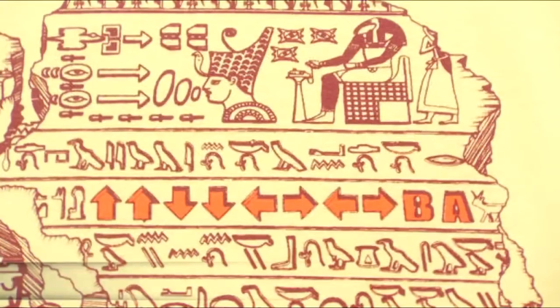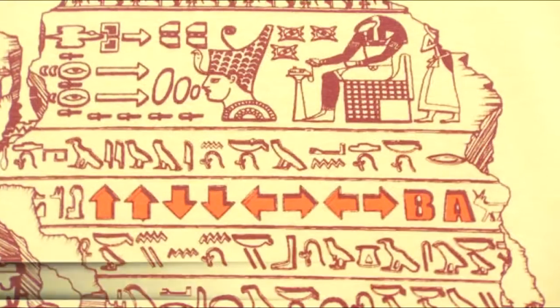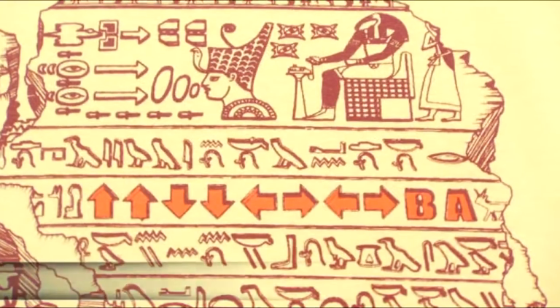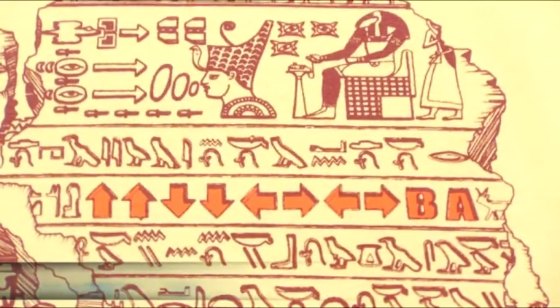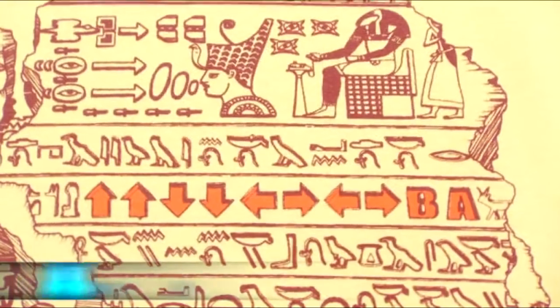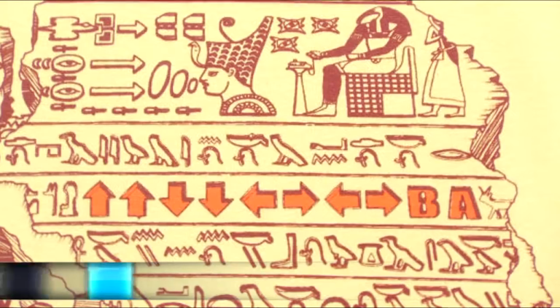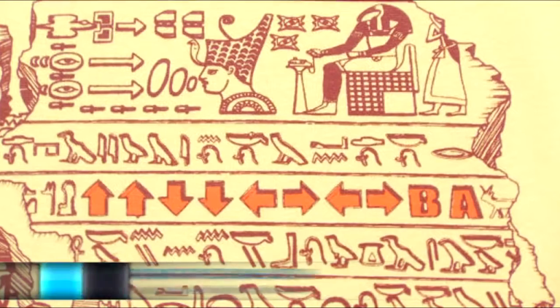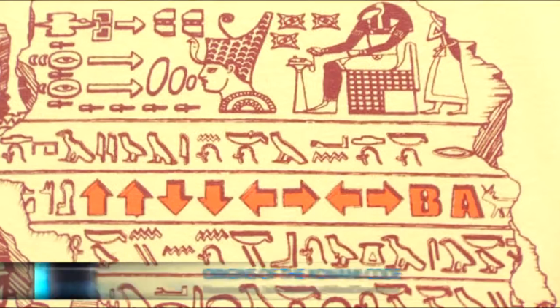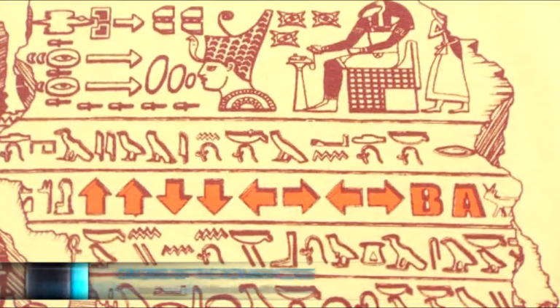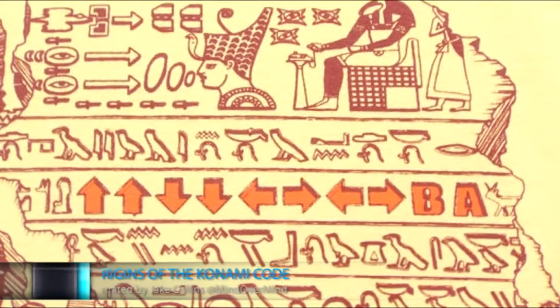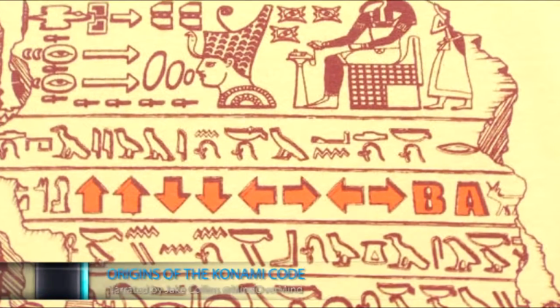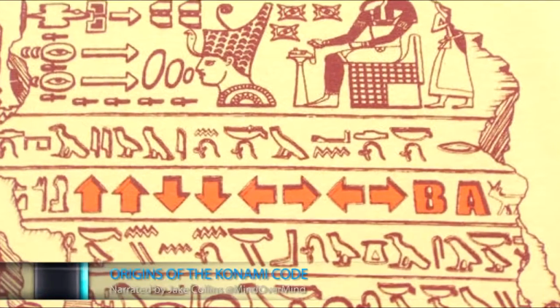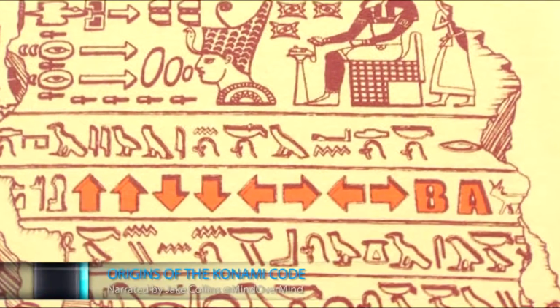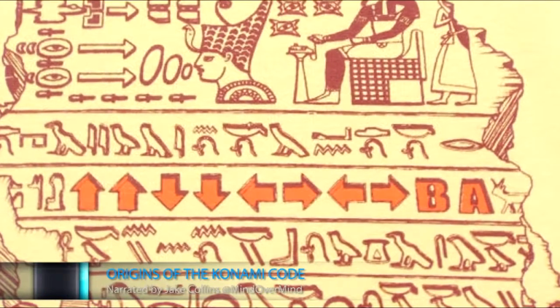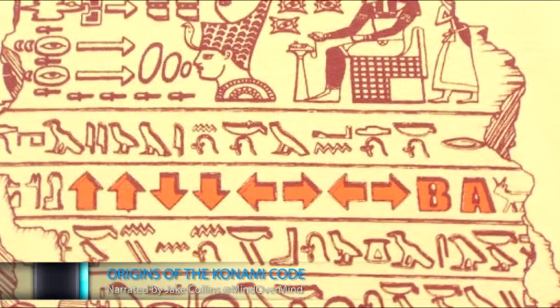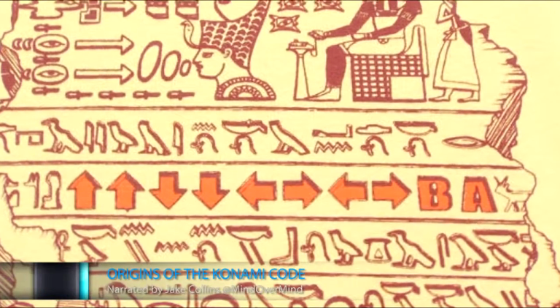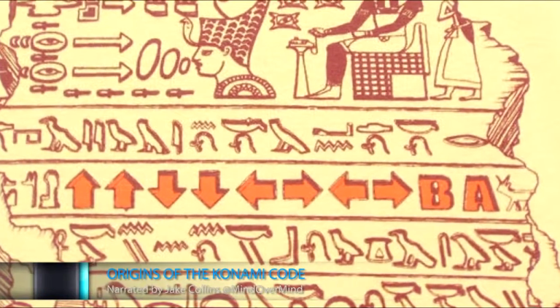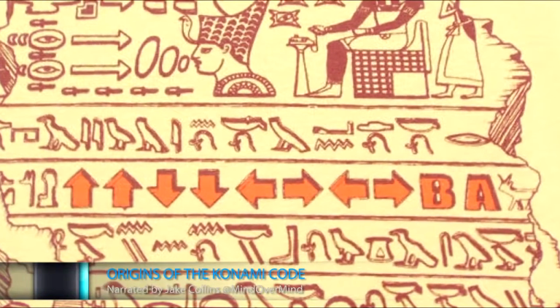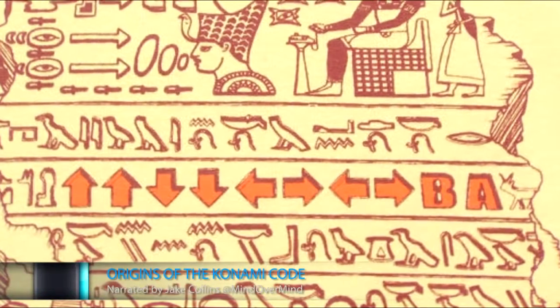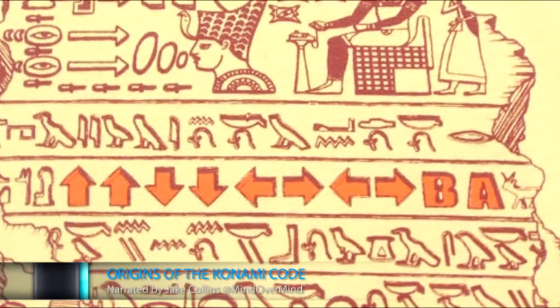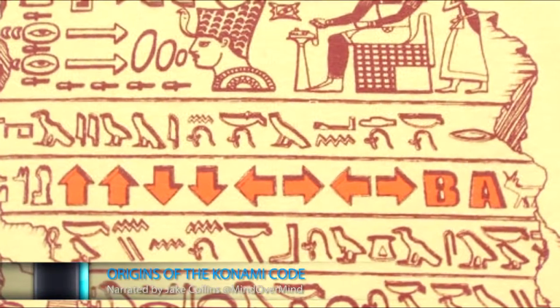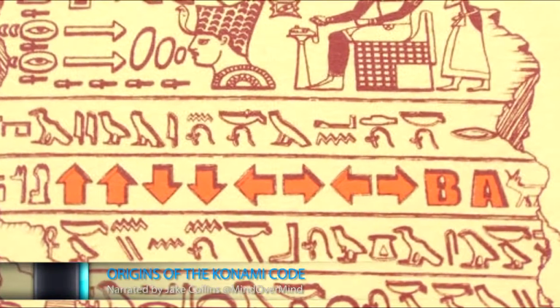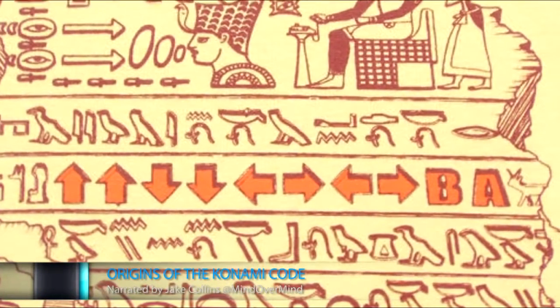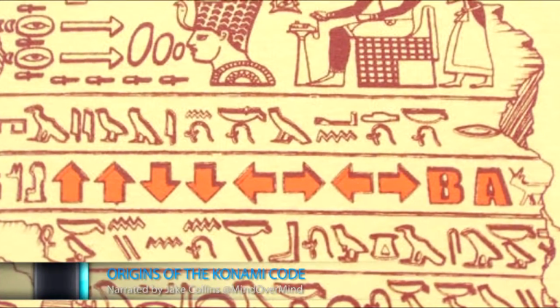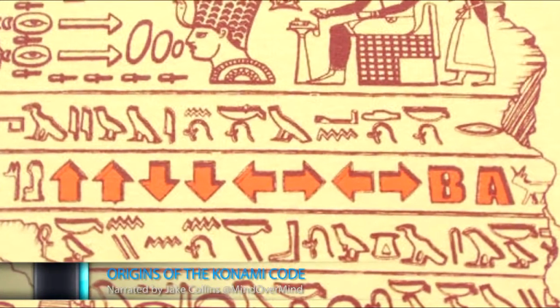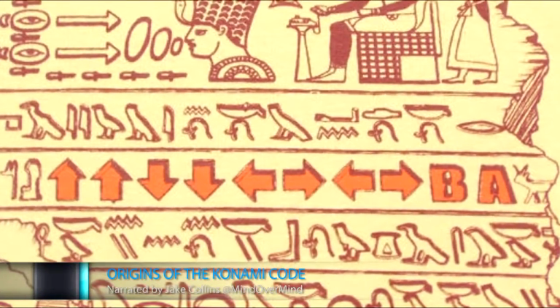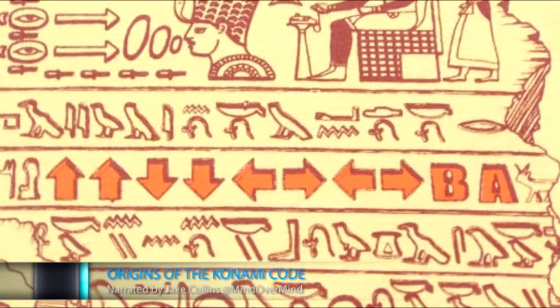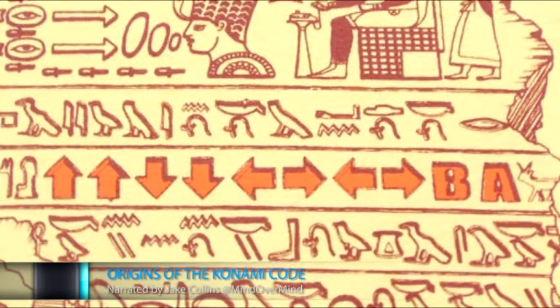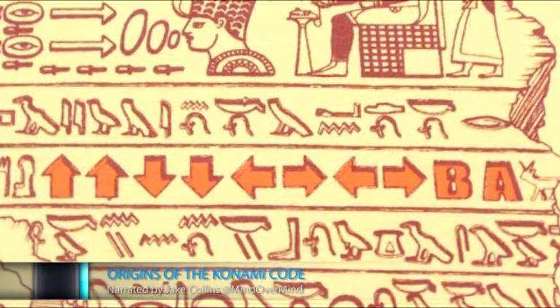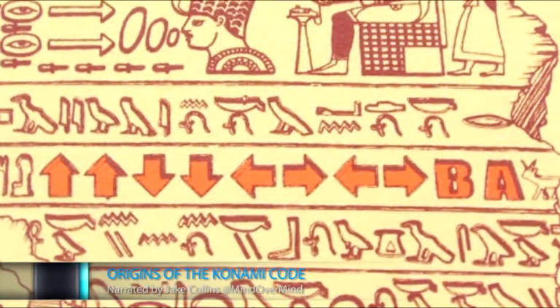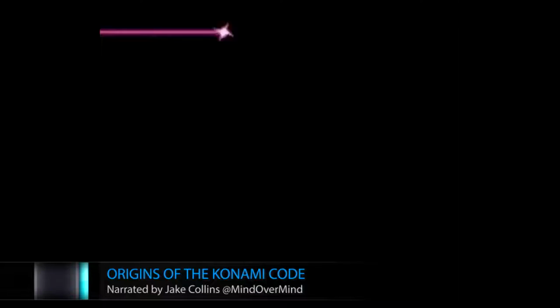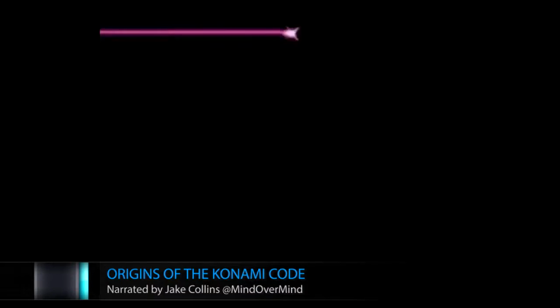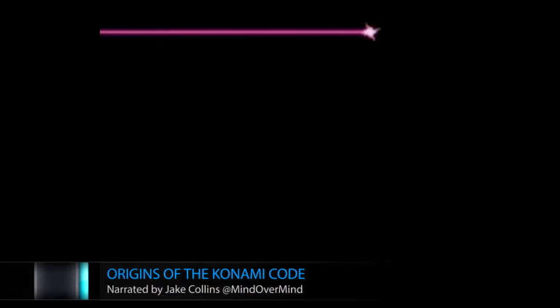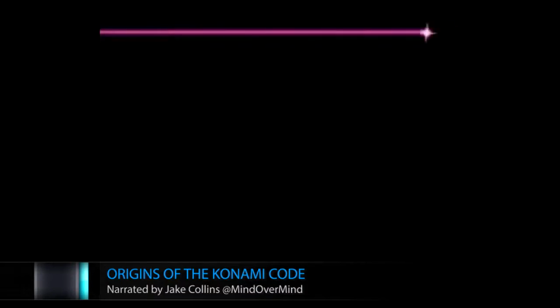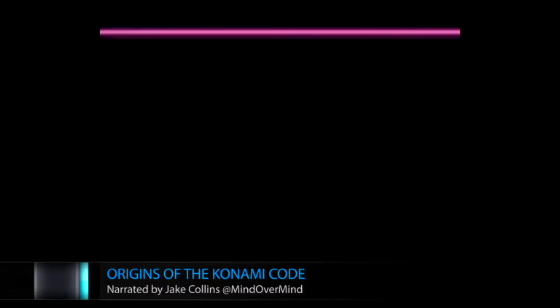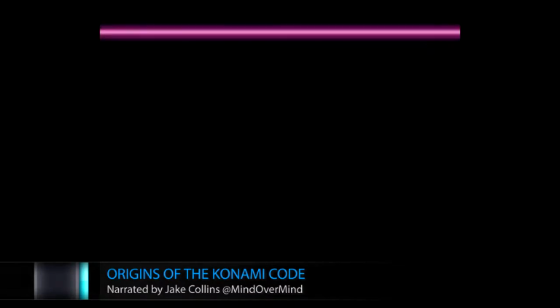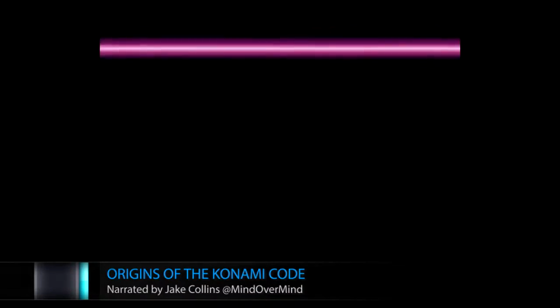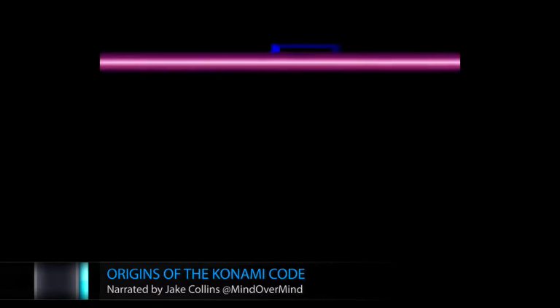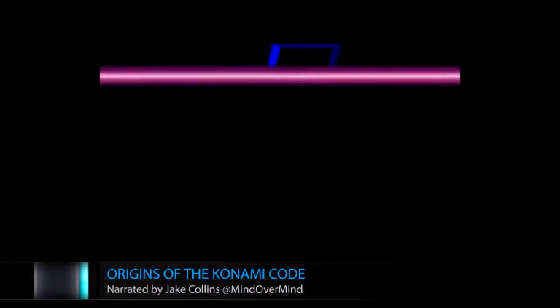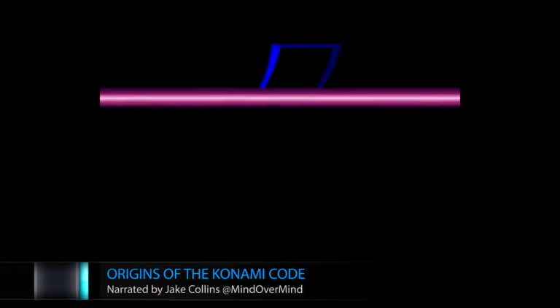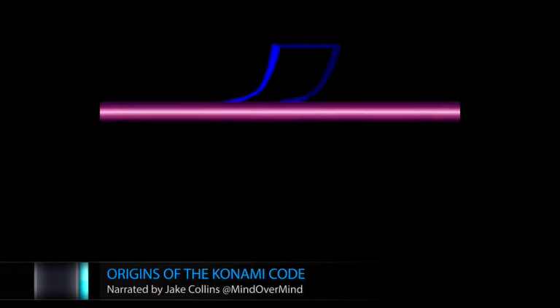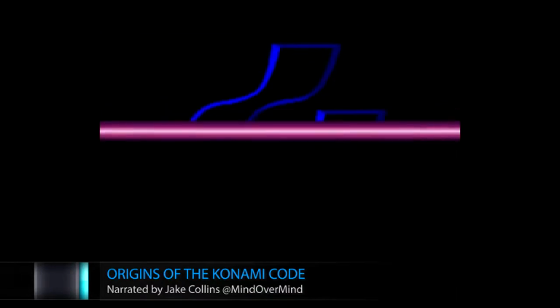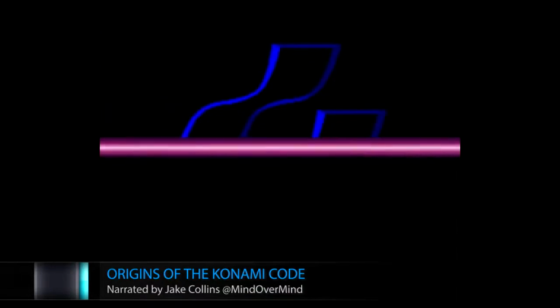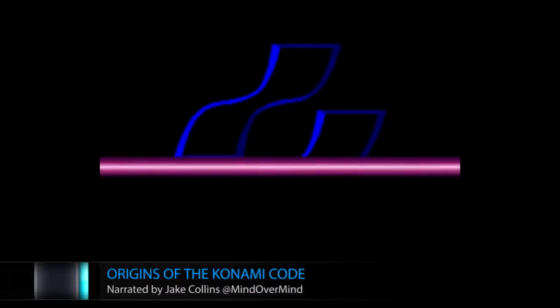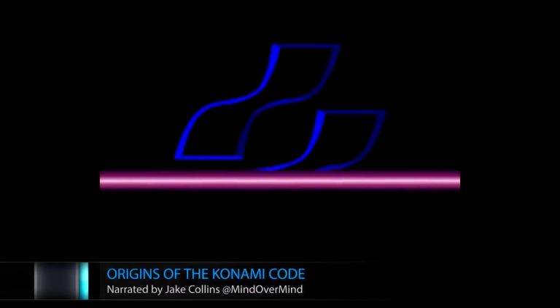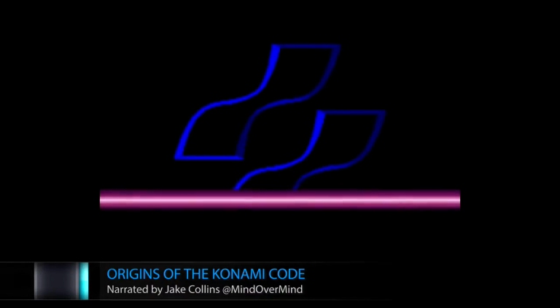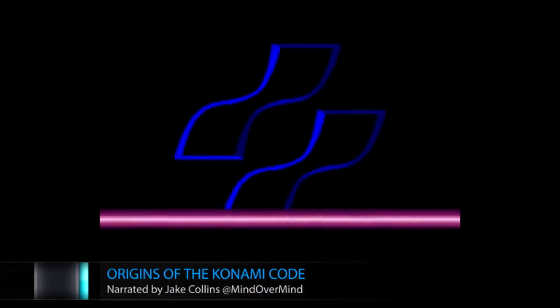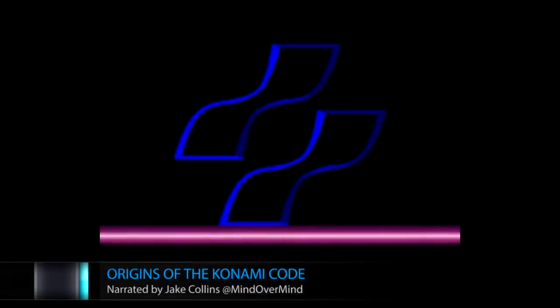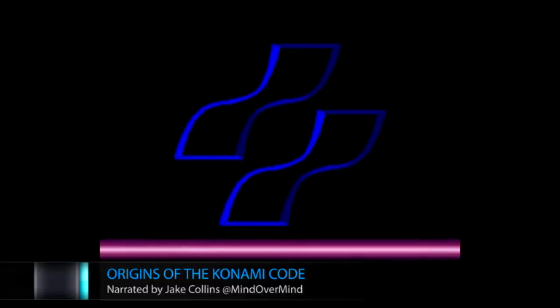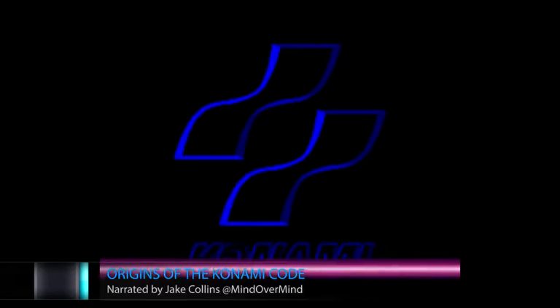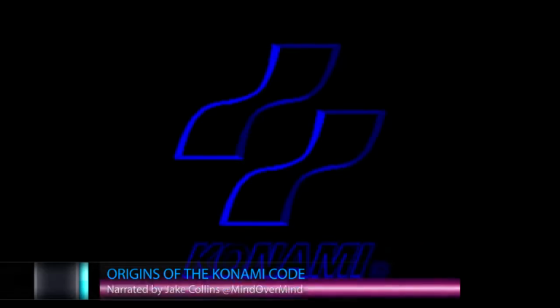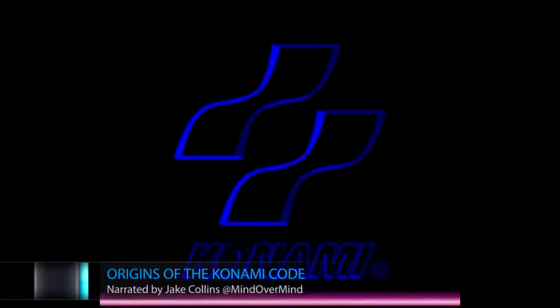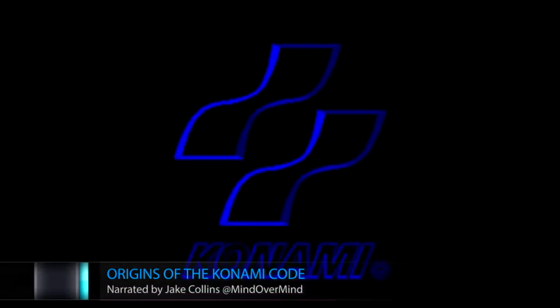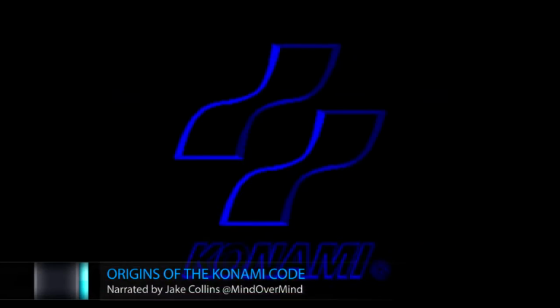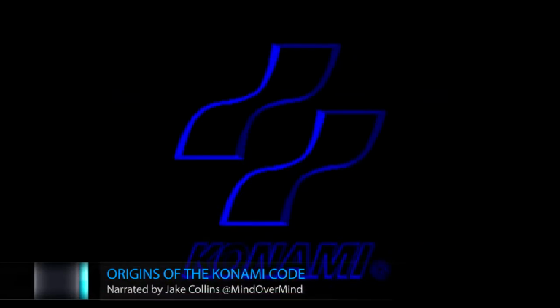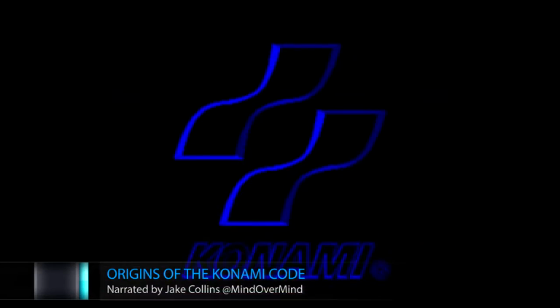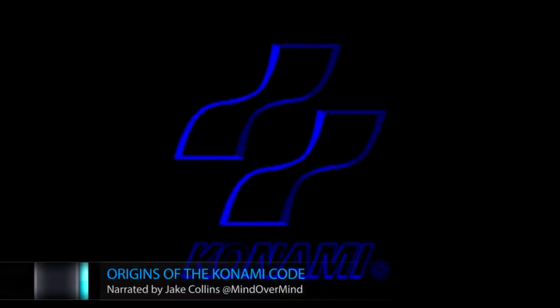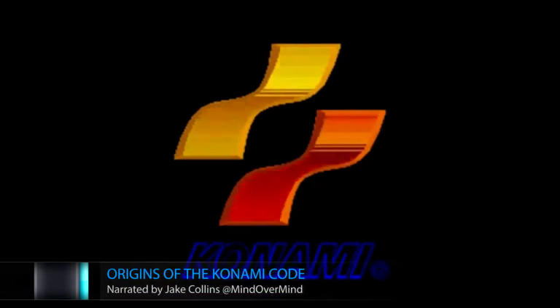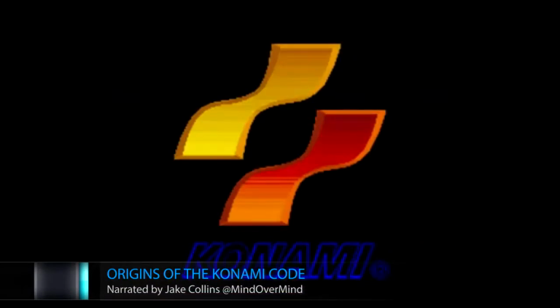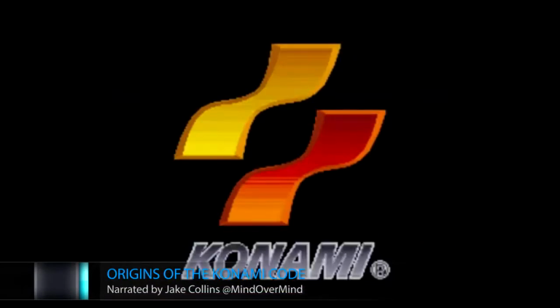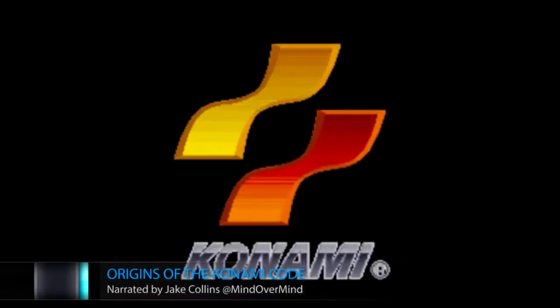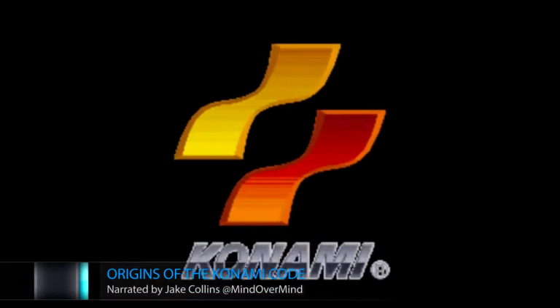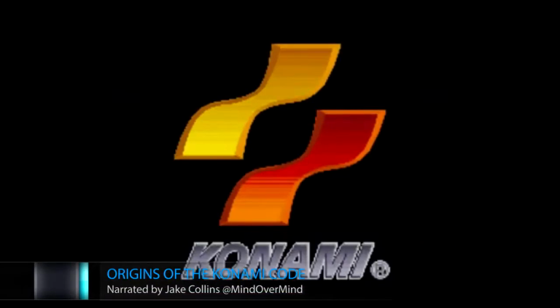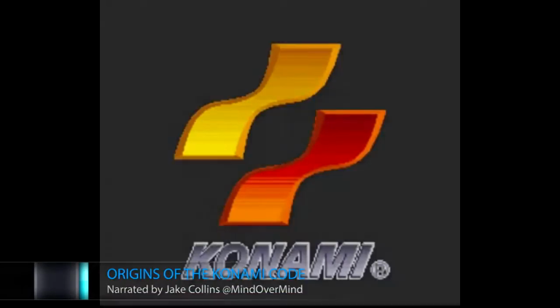Up, up, down, down, left, right, left, right, B, A. The Konami code is probably the most recognizable cheat code in the gaming world.